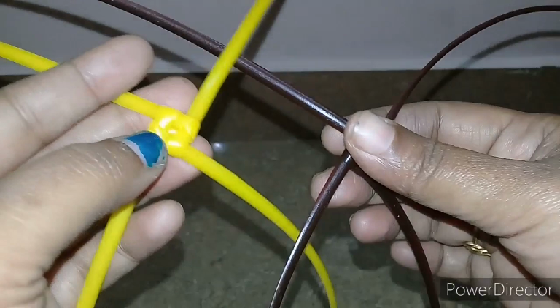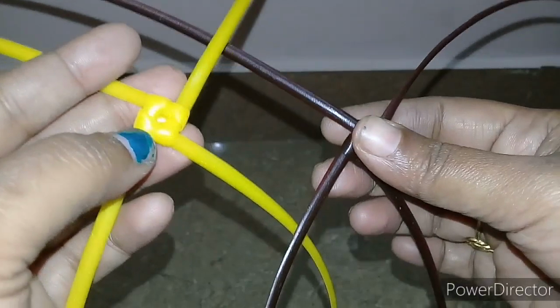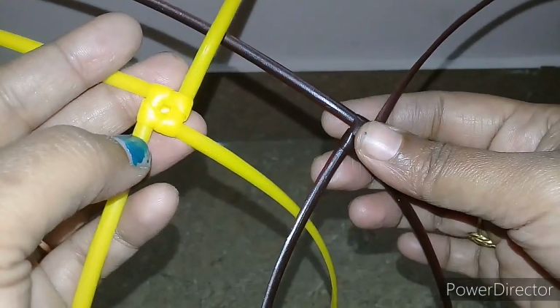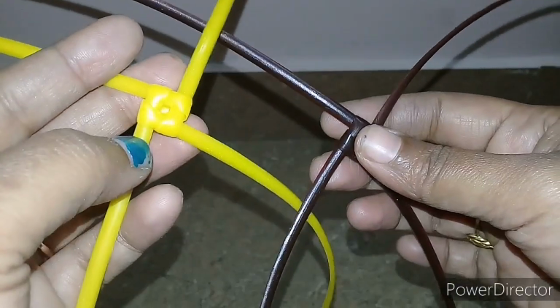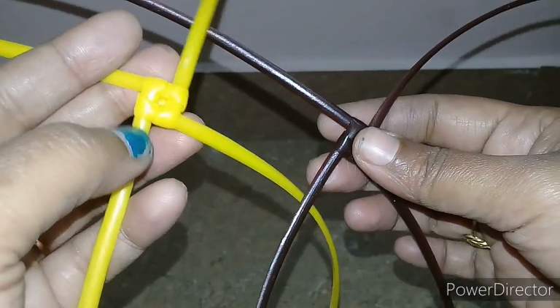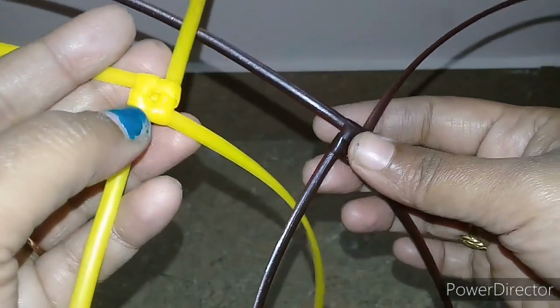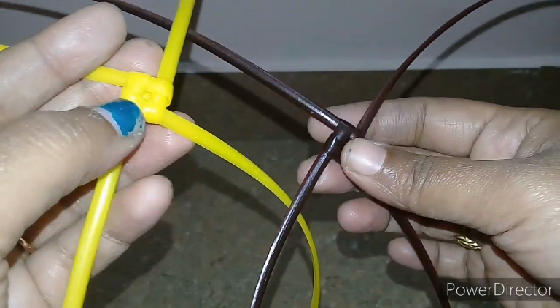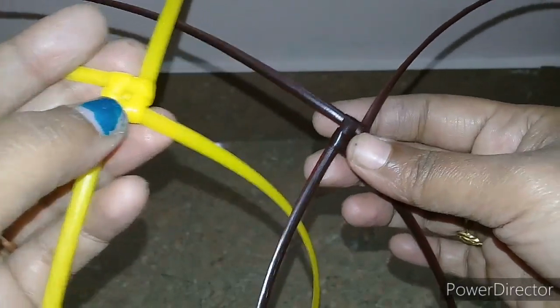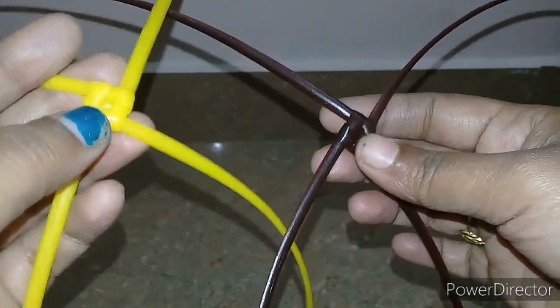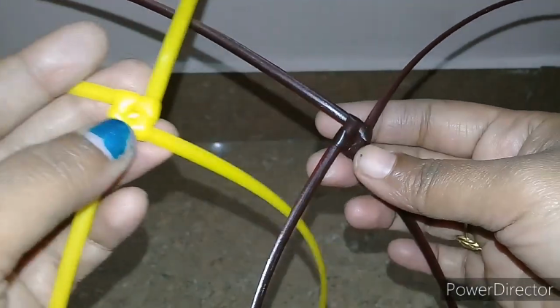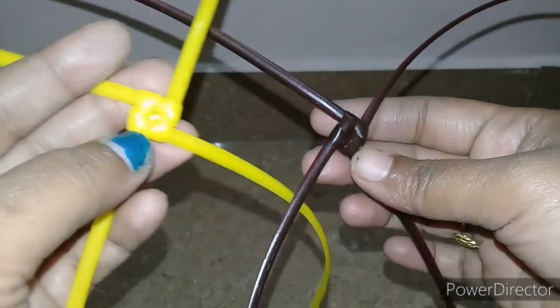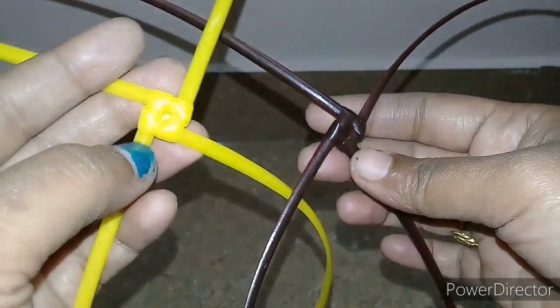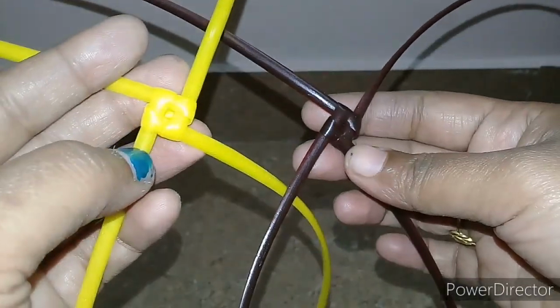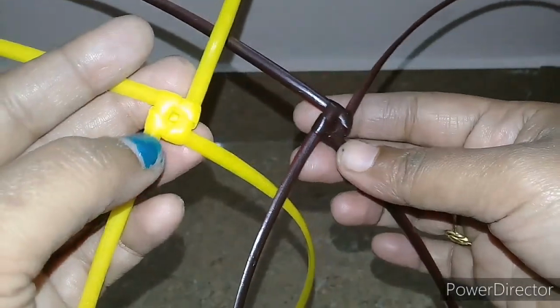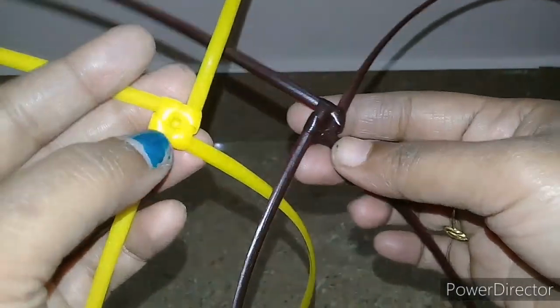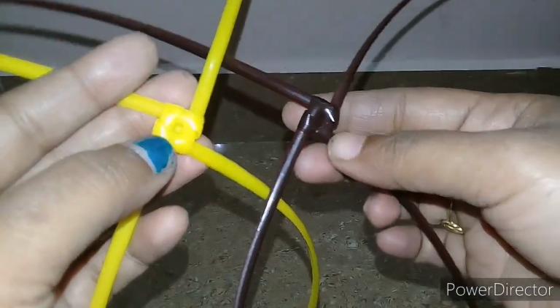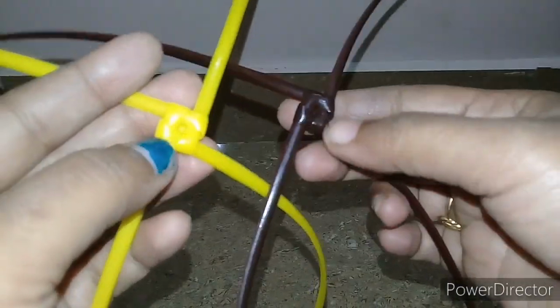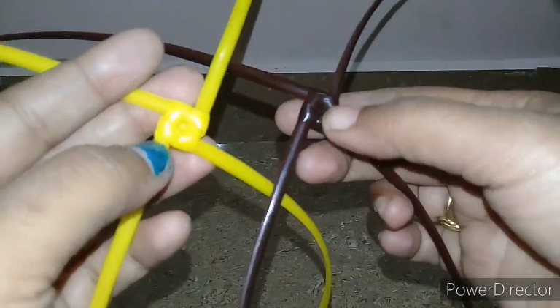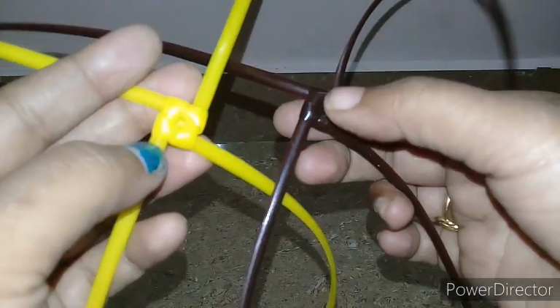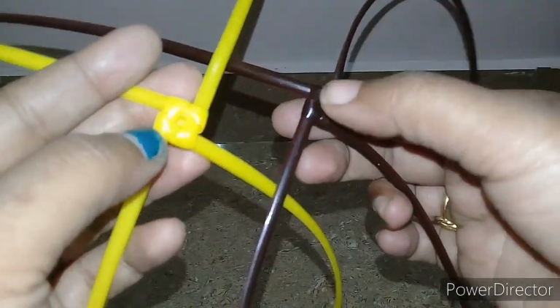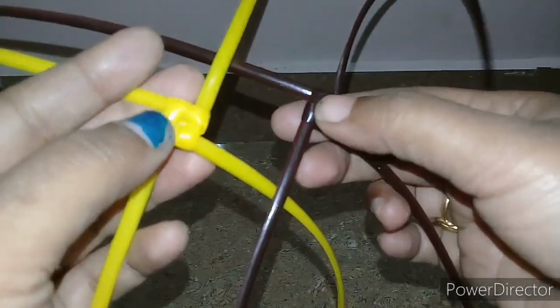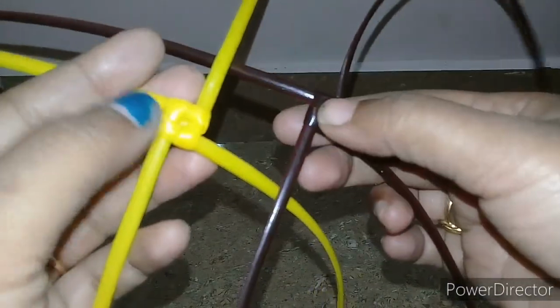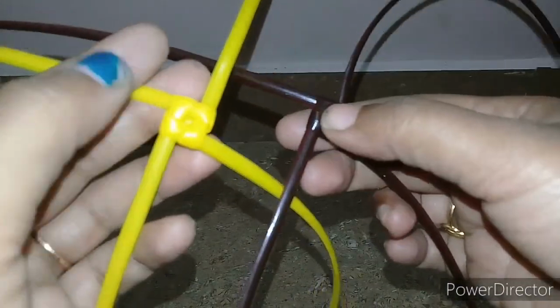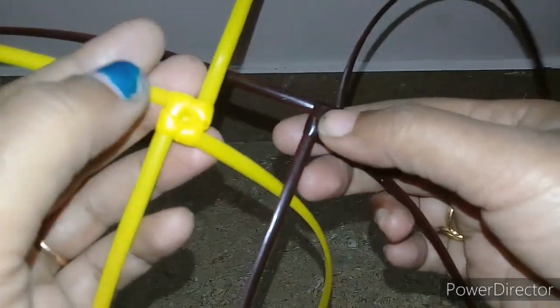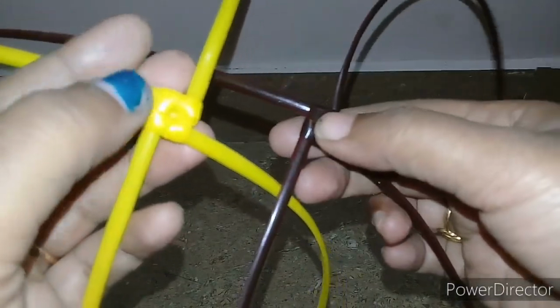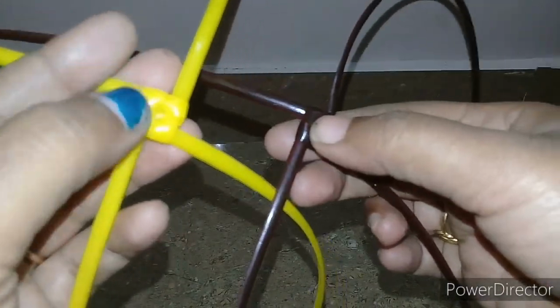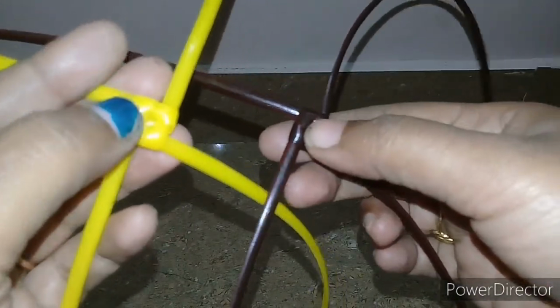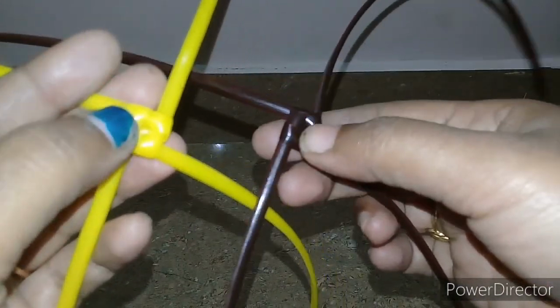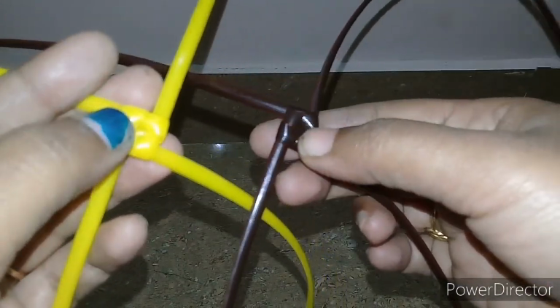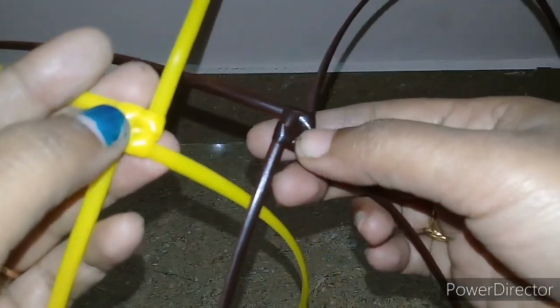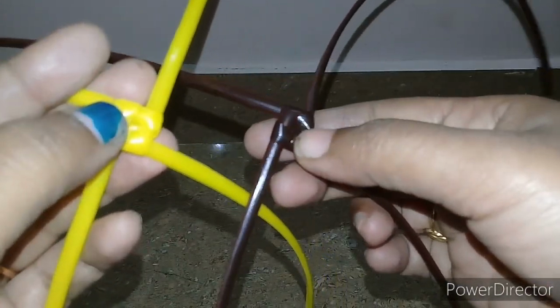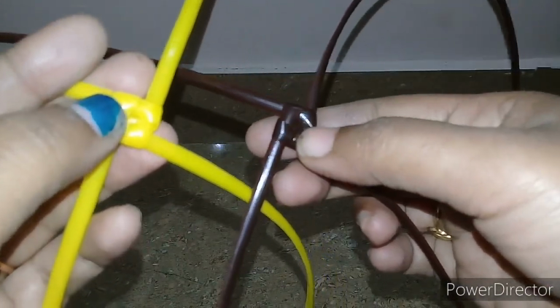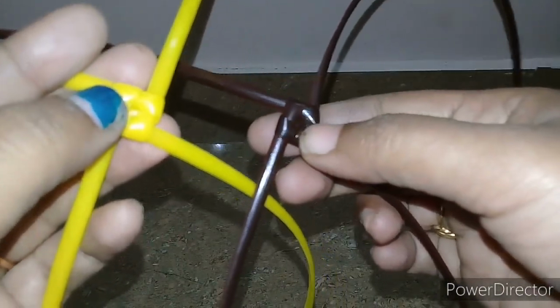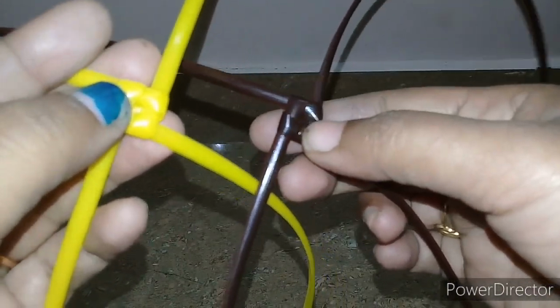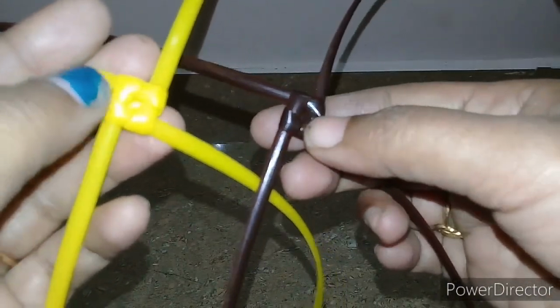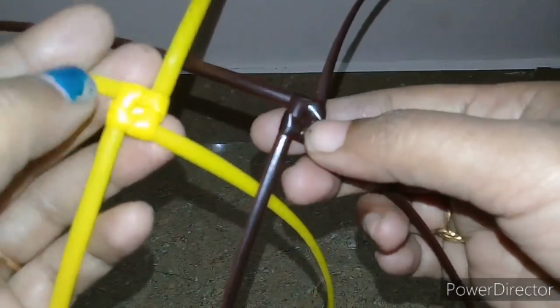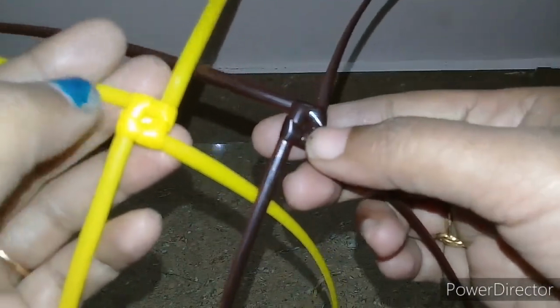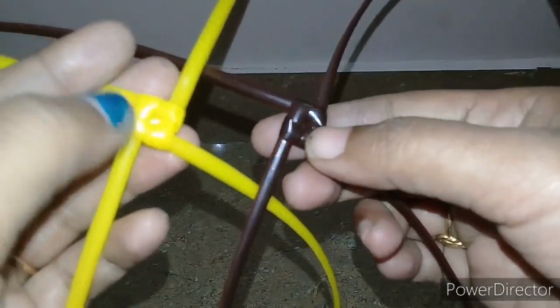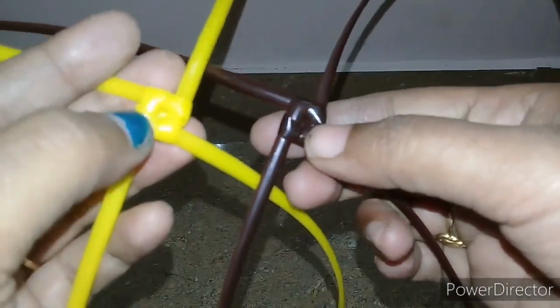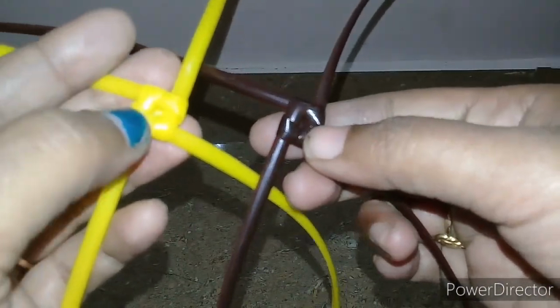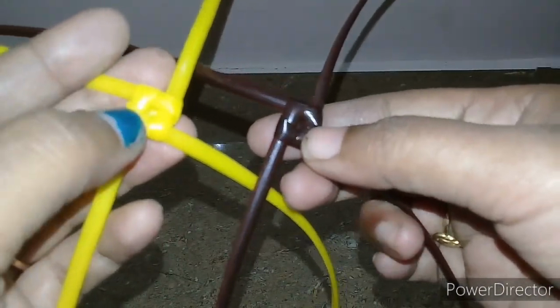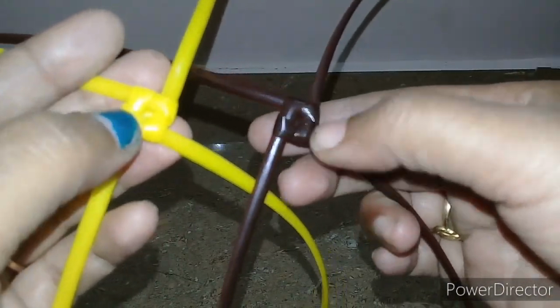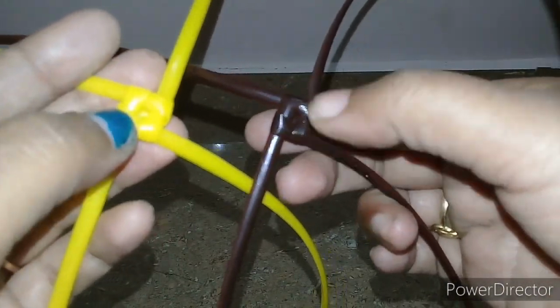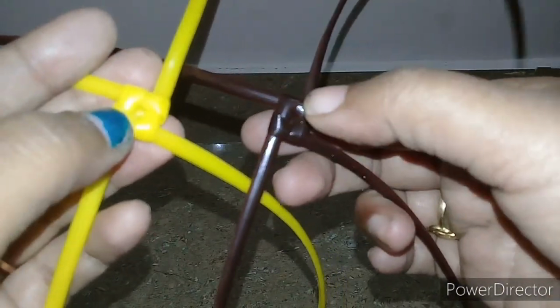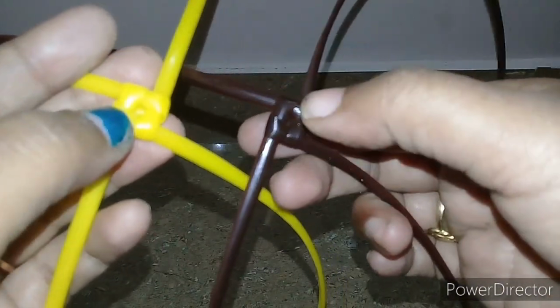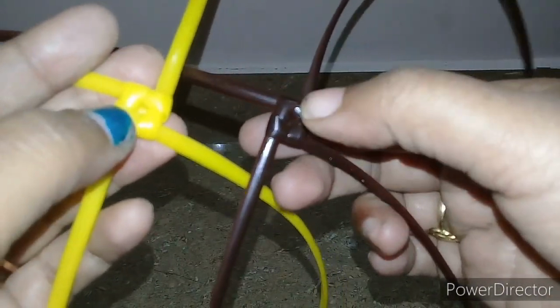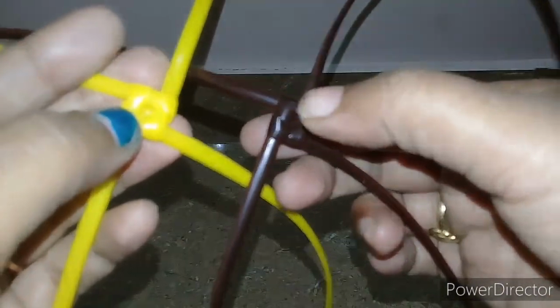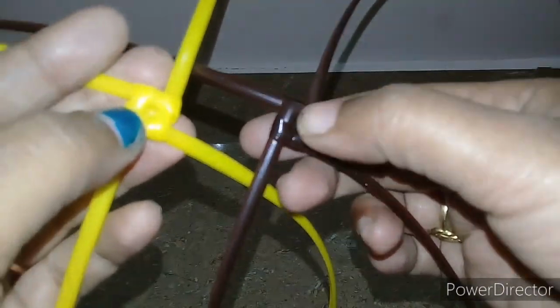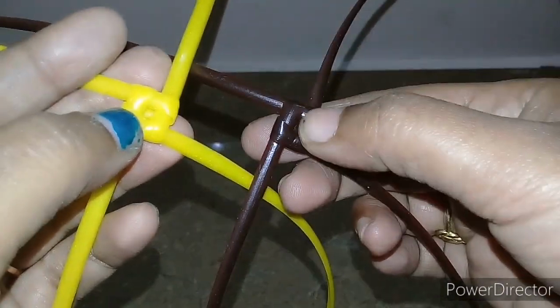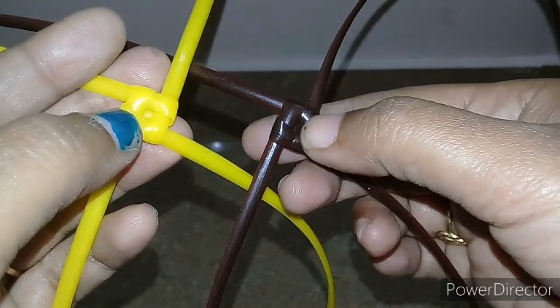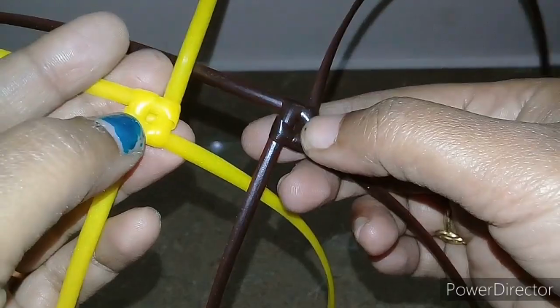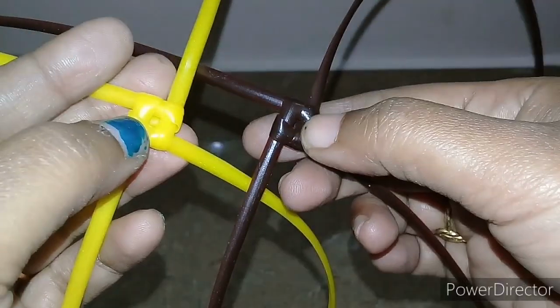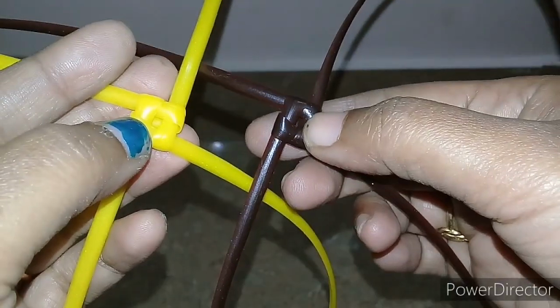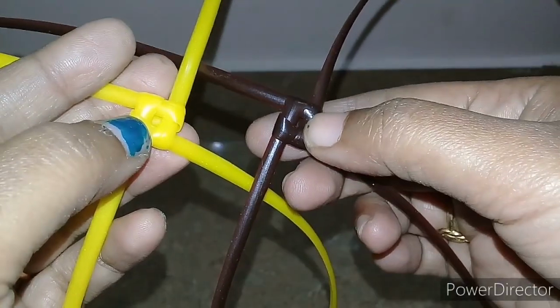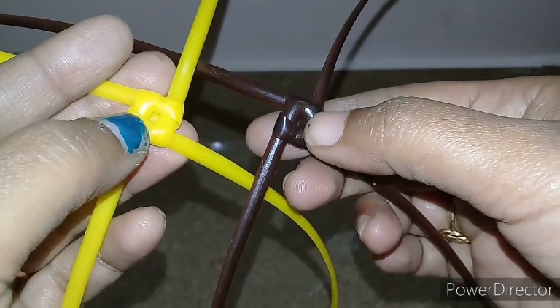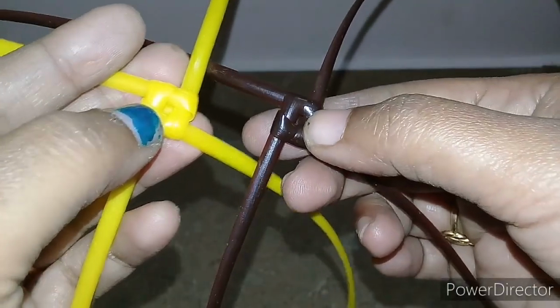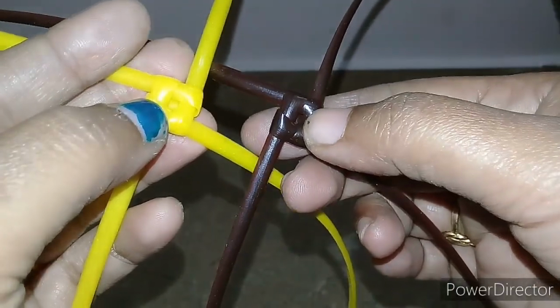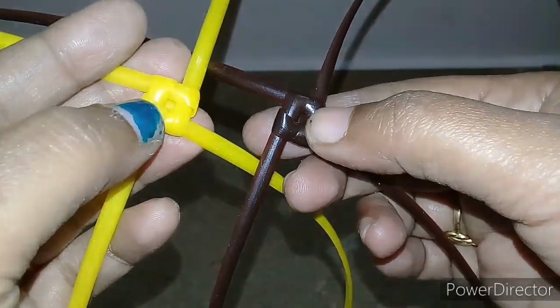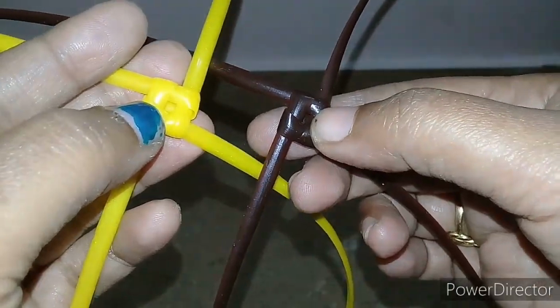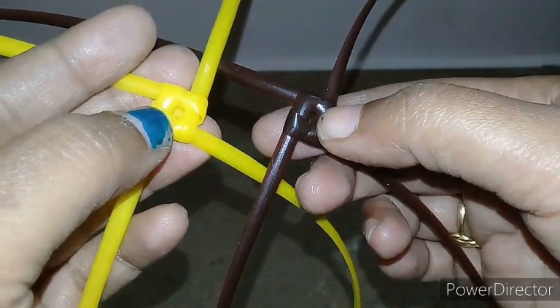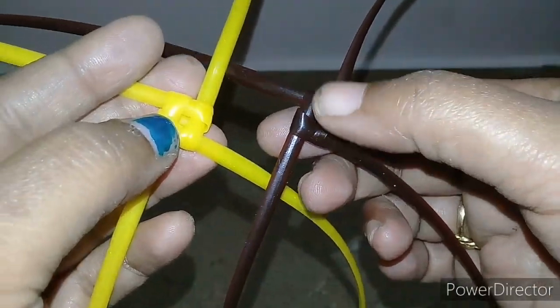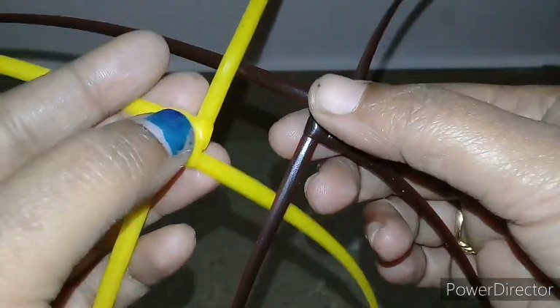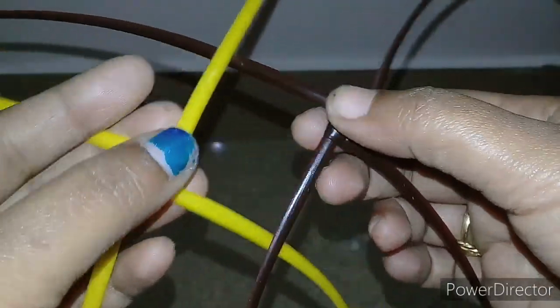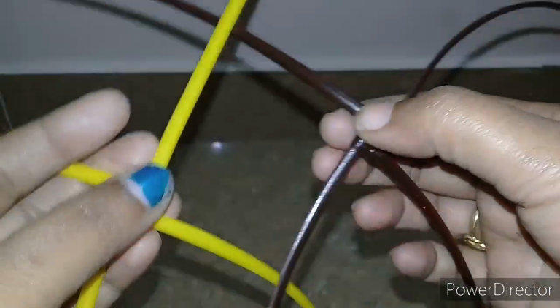I will add two normal knots. Yellow is a normal knot. Brown is a normal knot.